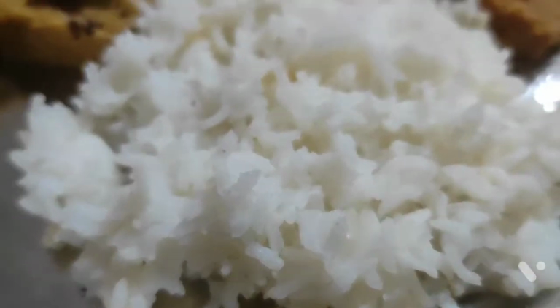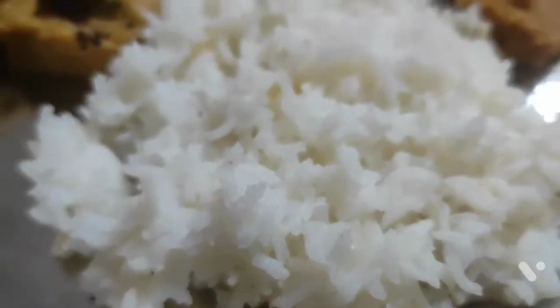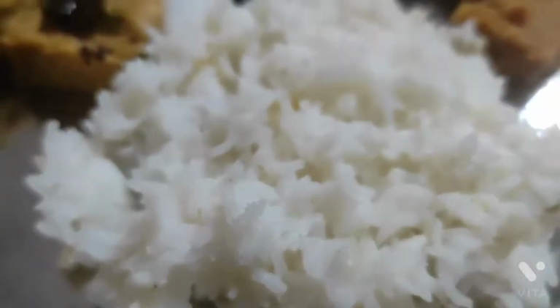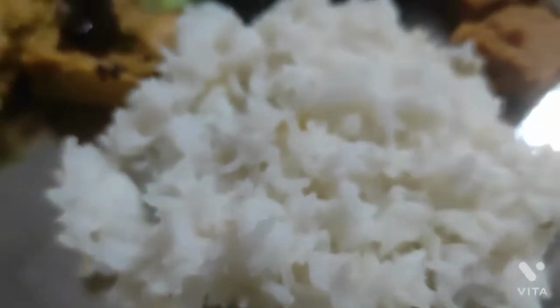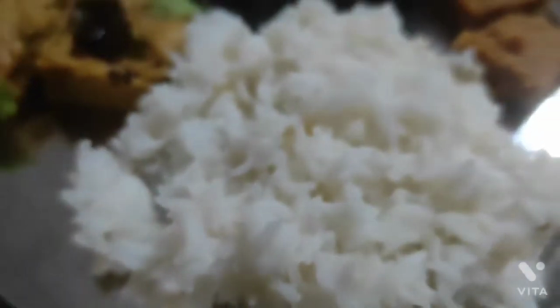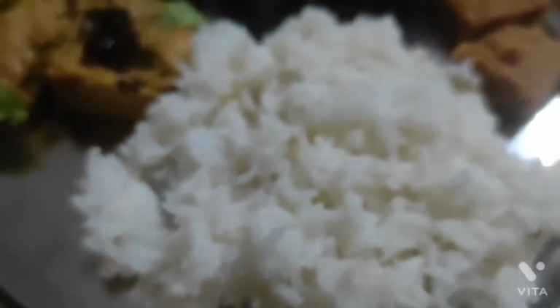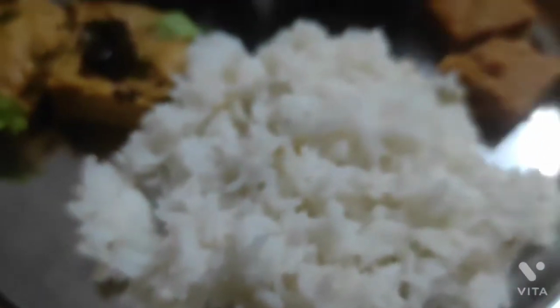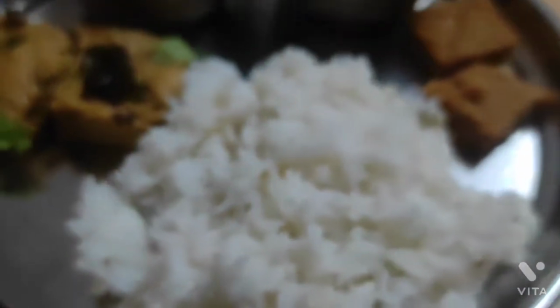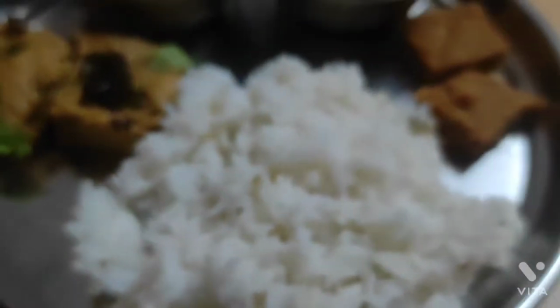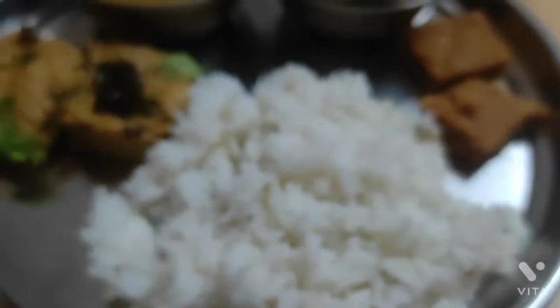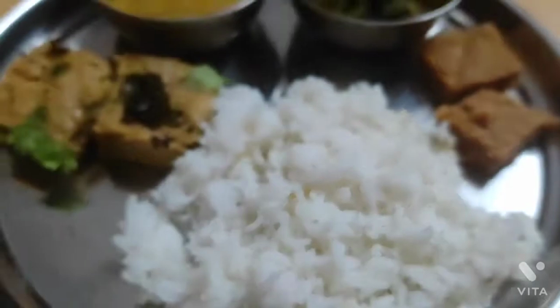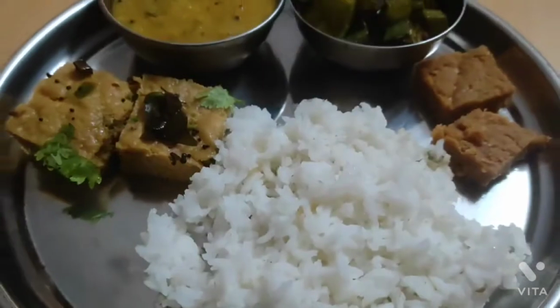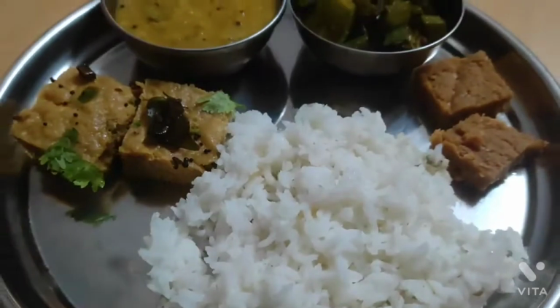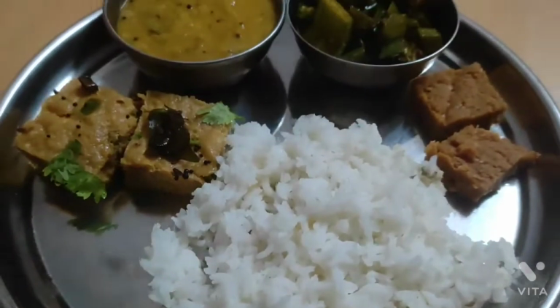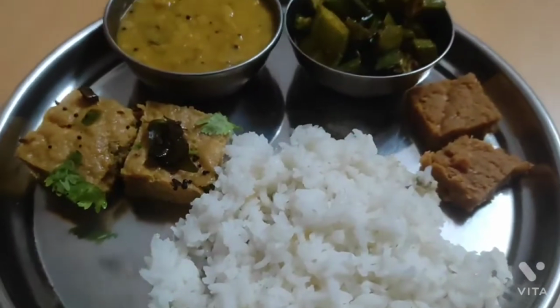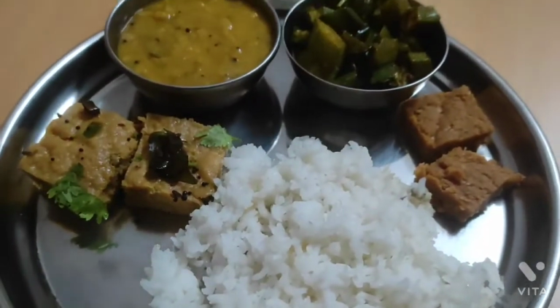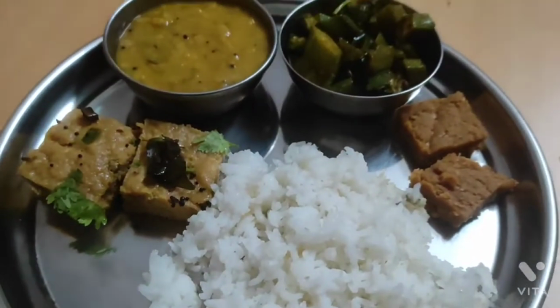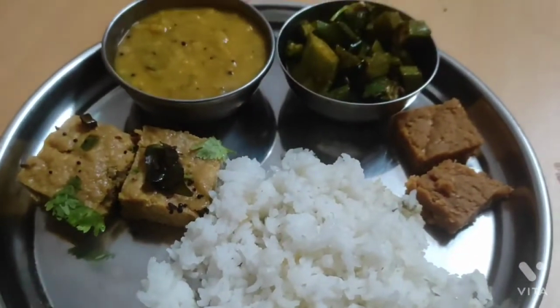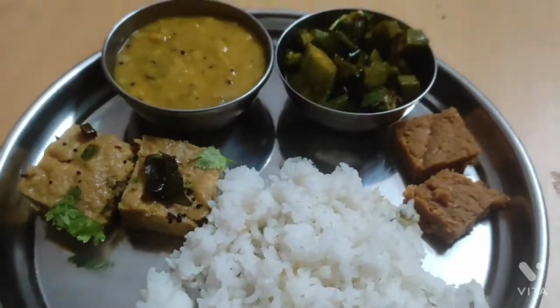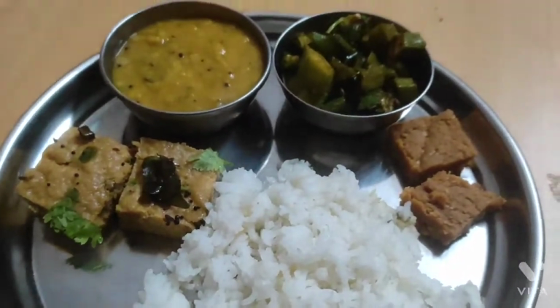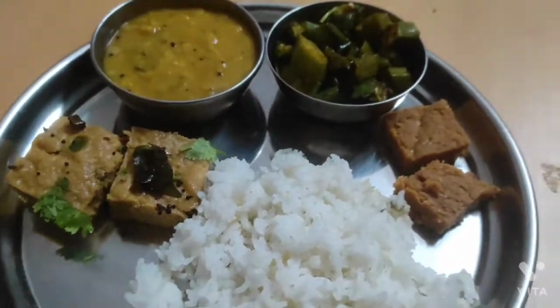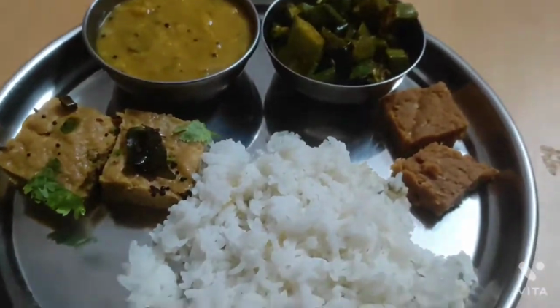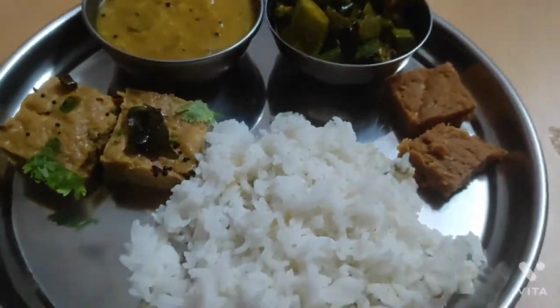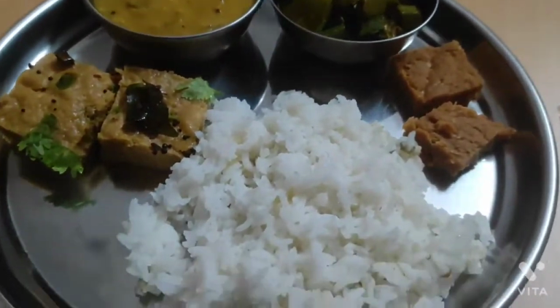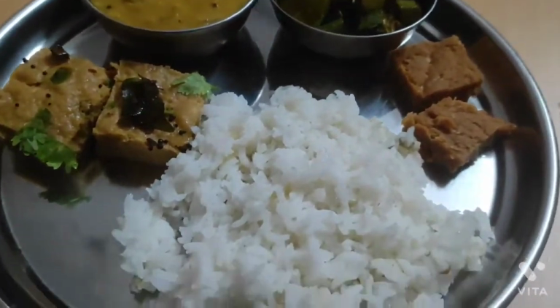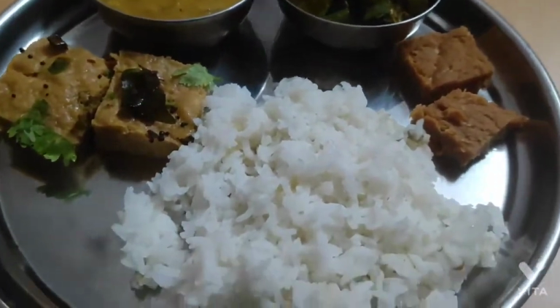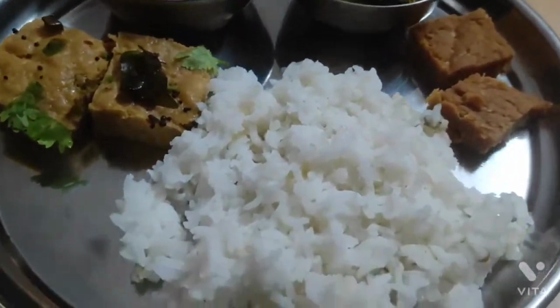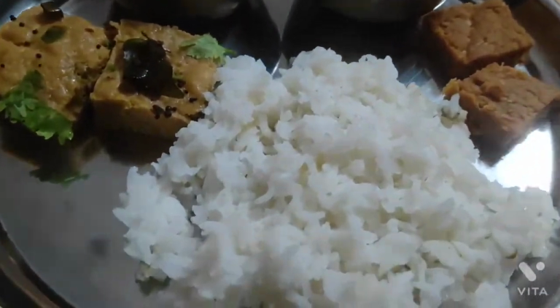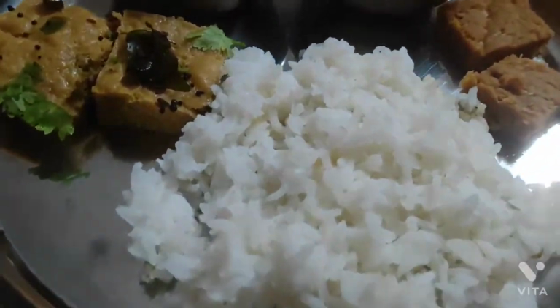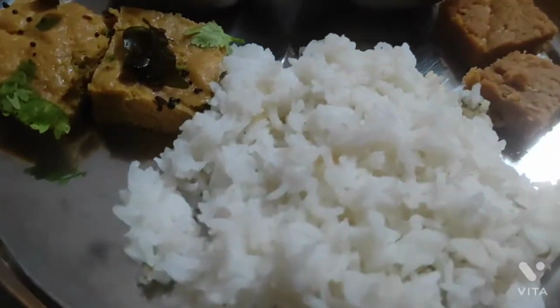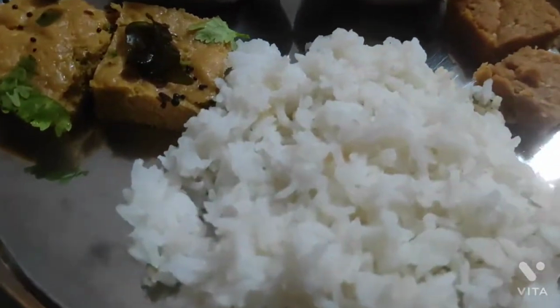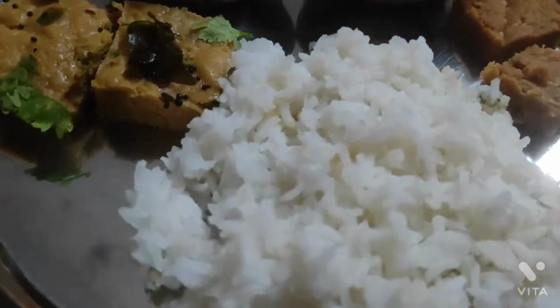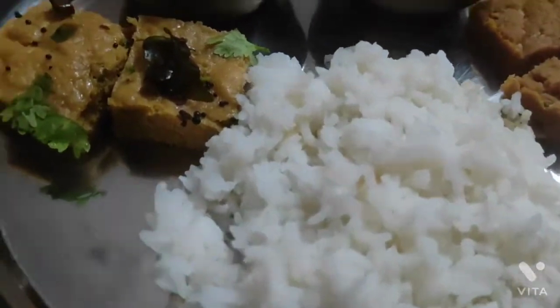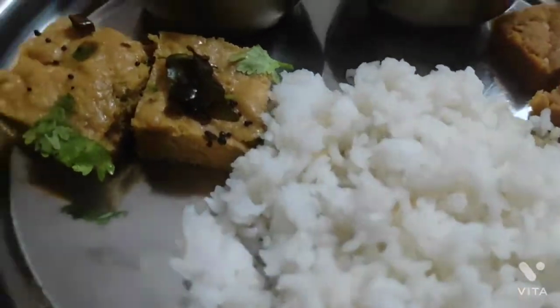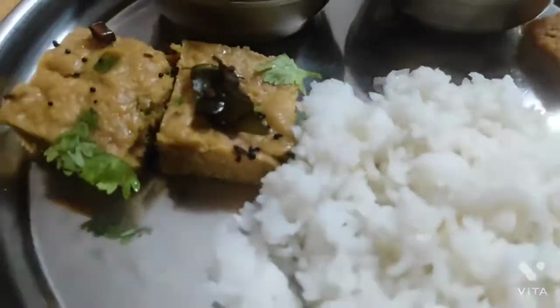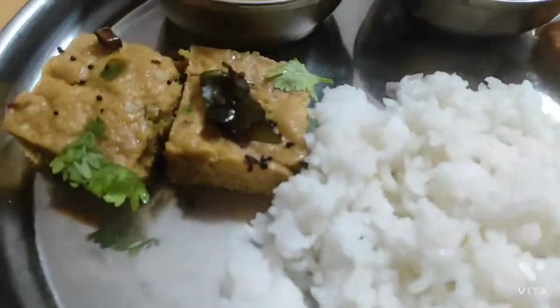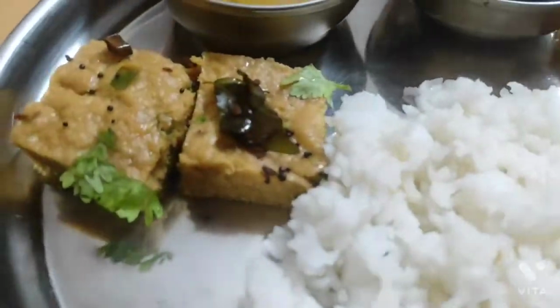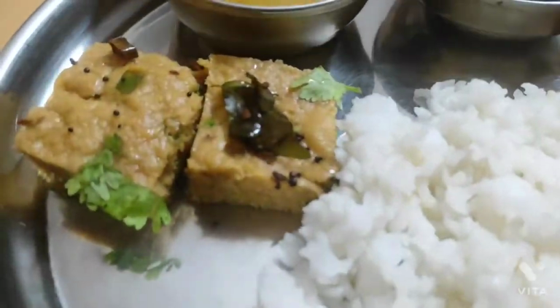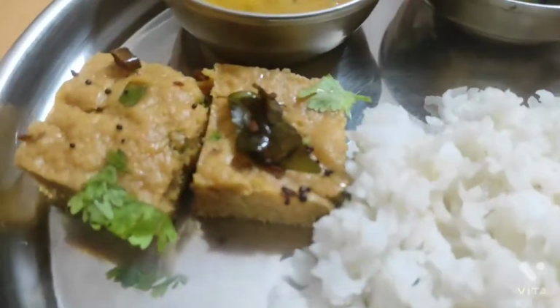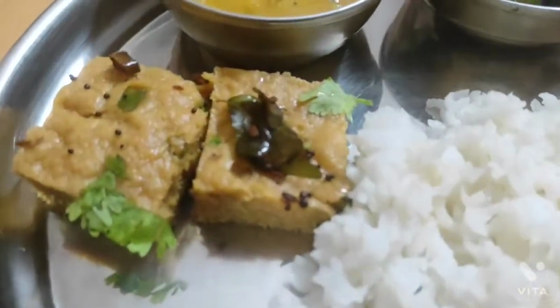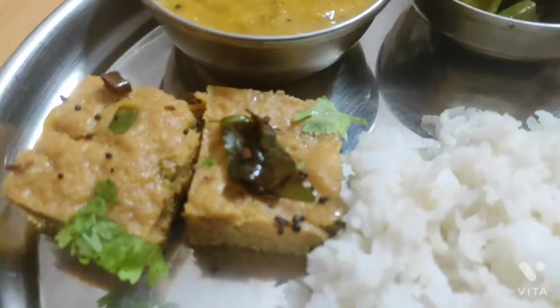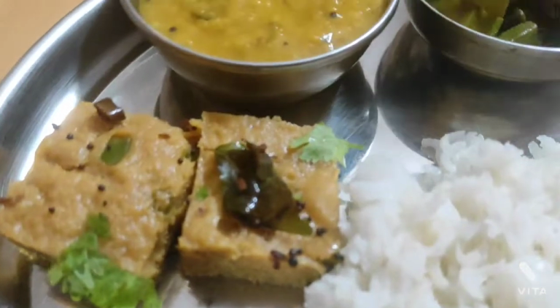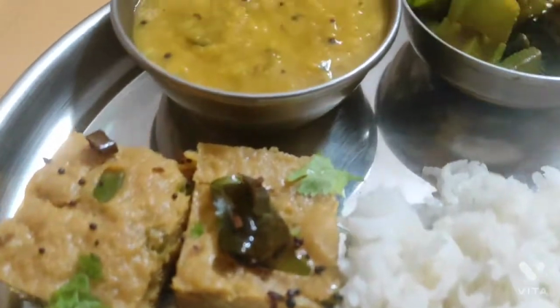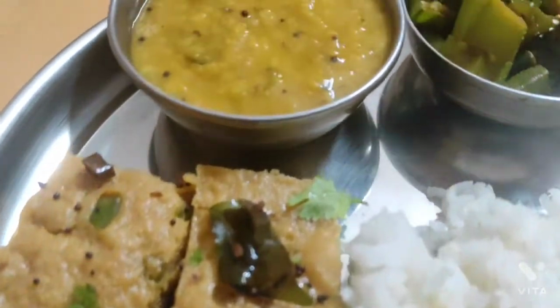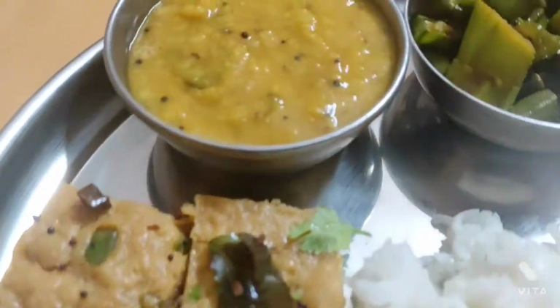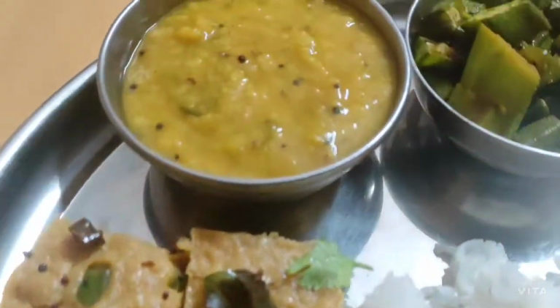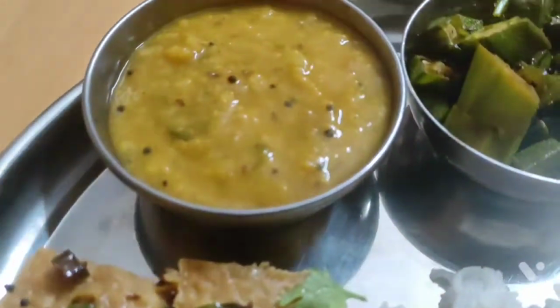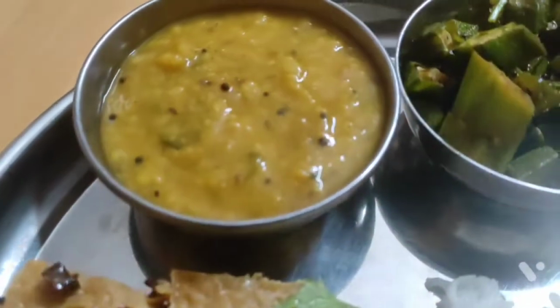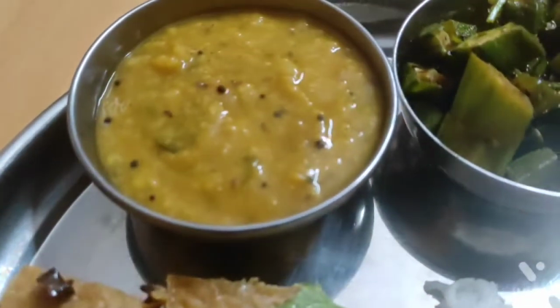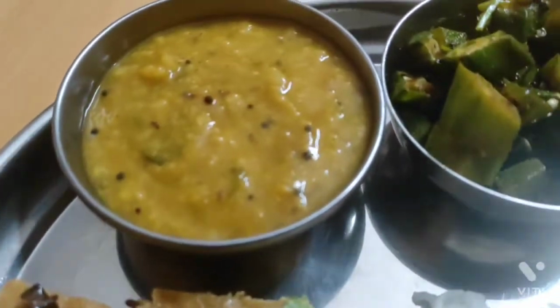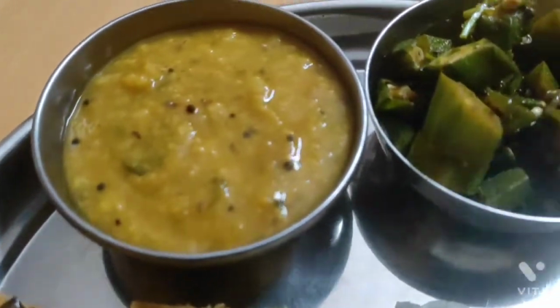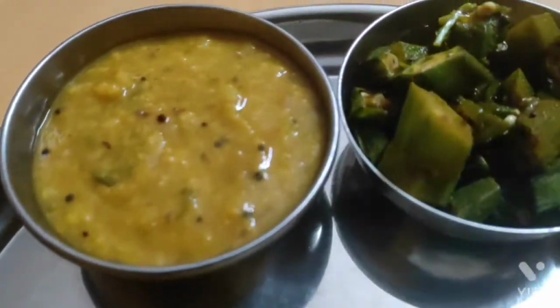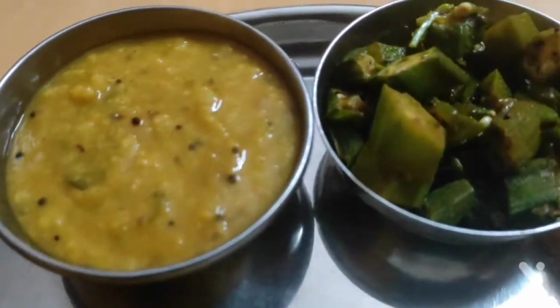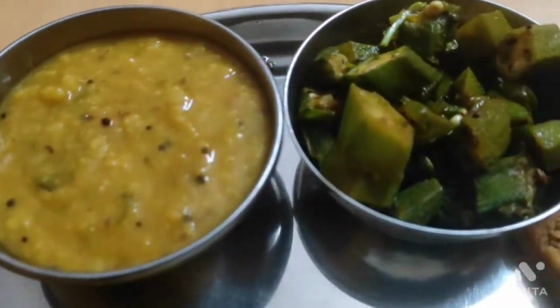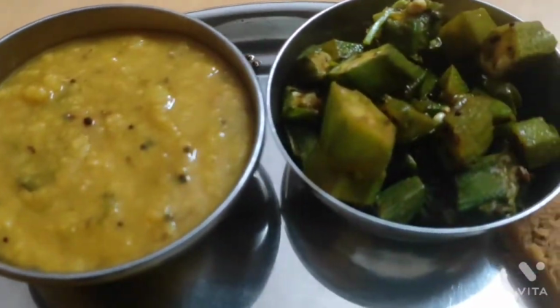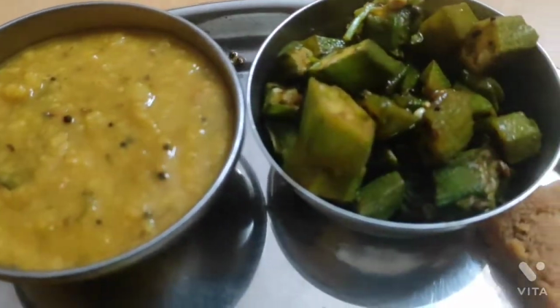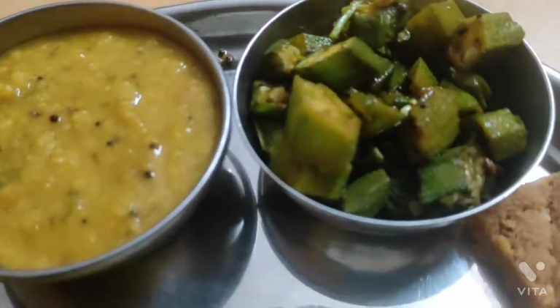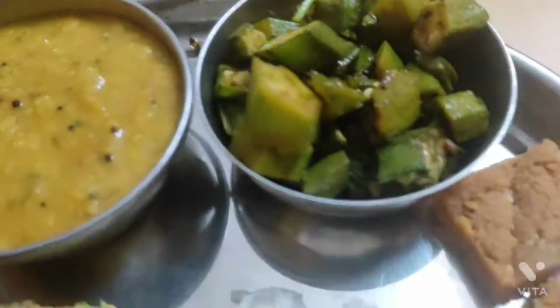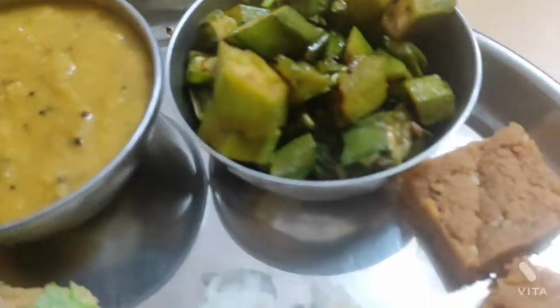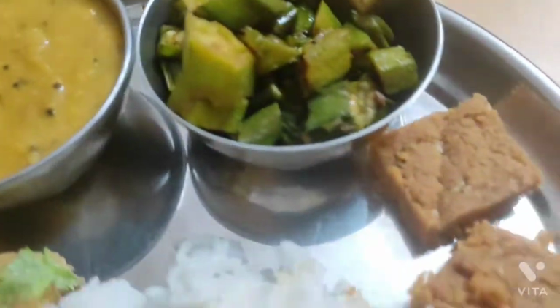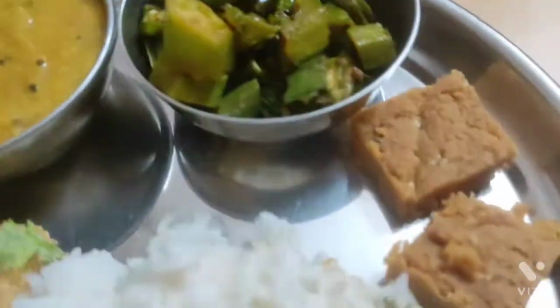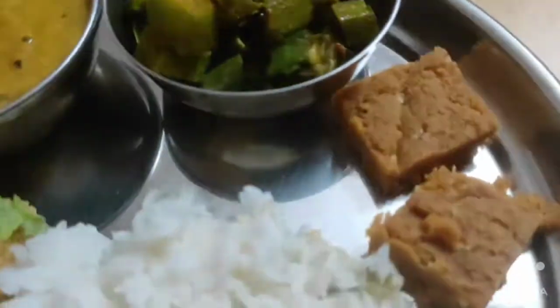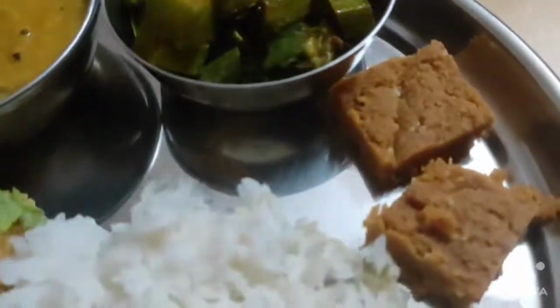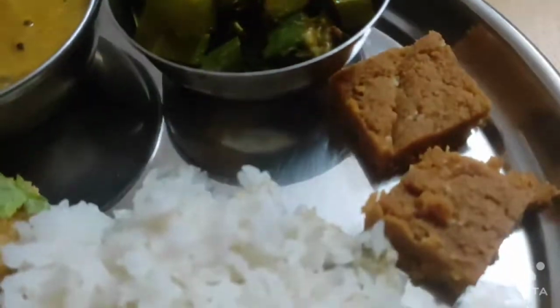Hi, hello friends. Welcome to my channel Harsha's Life. Today let's do the Gujarati thali.